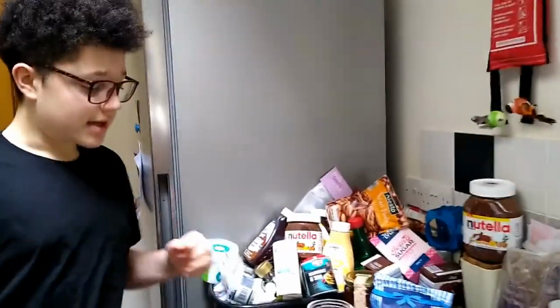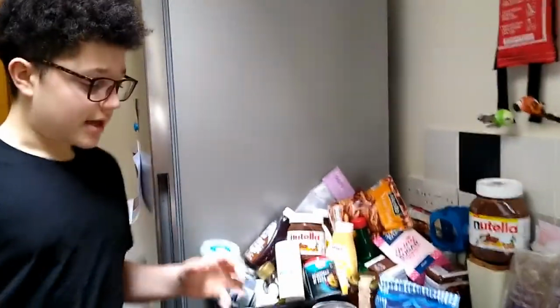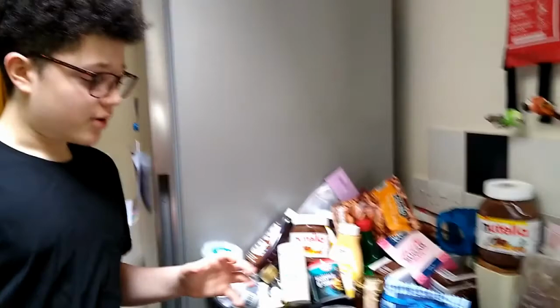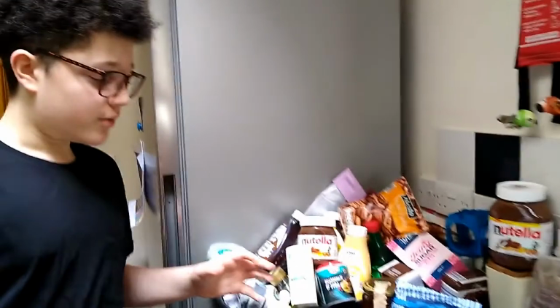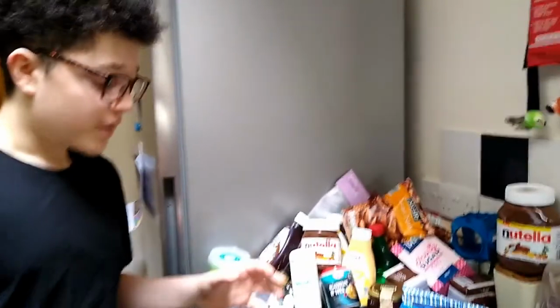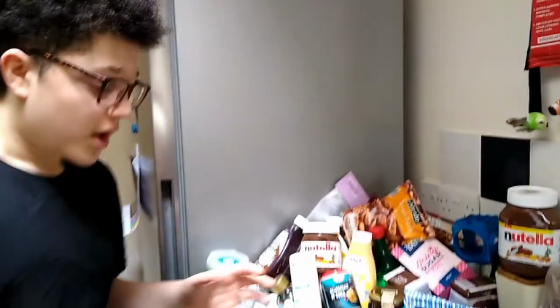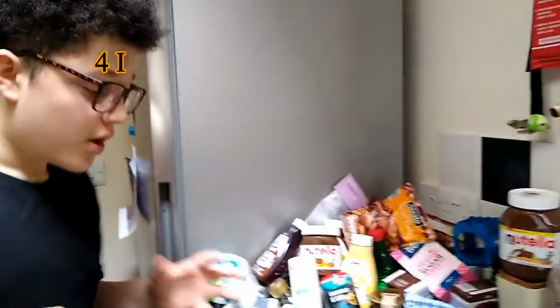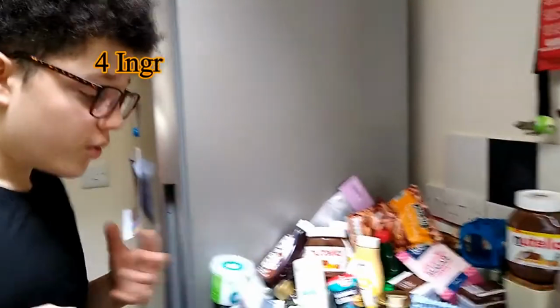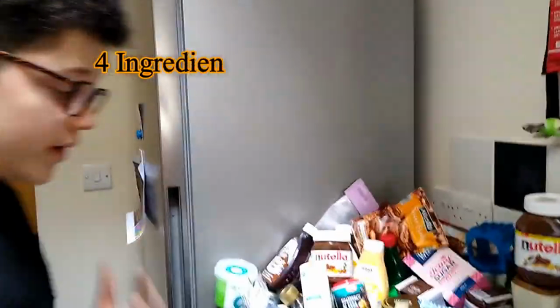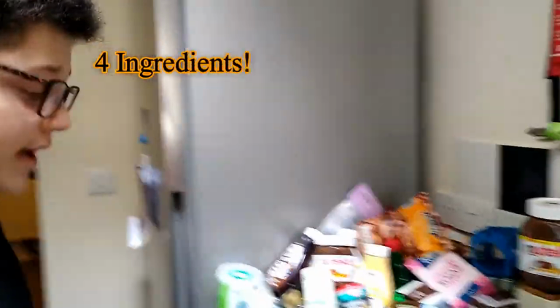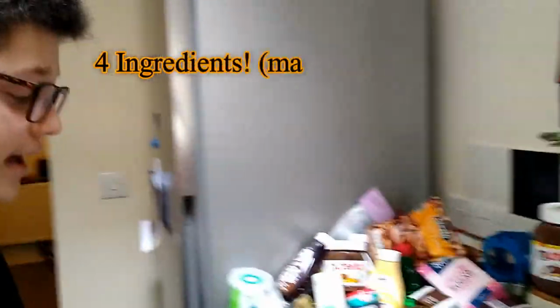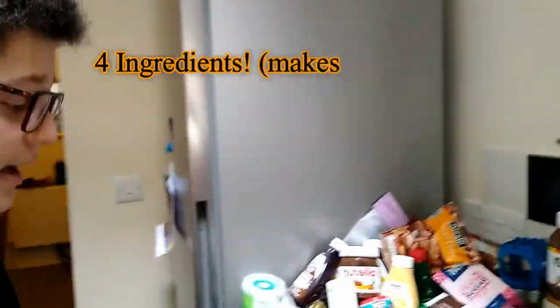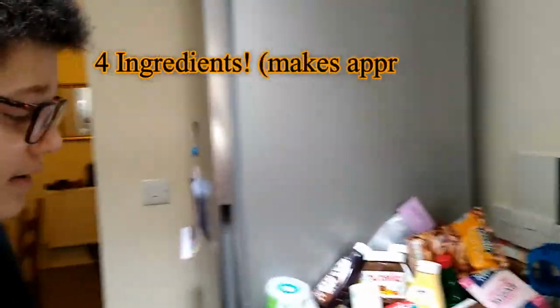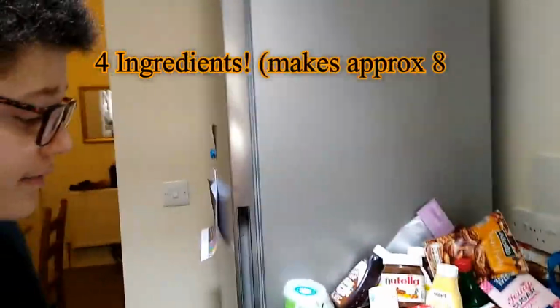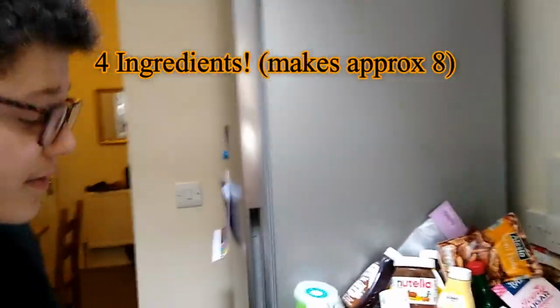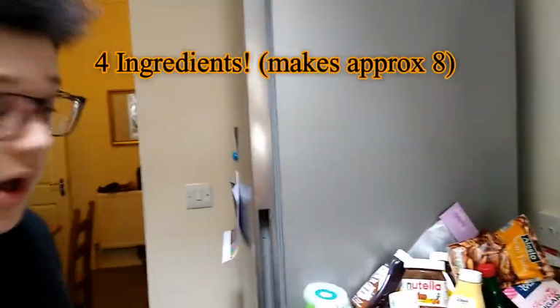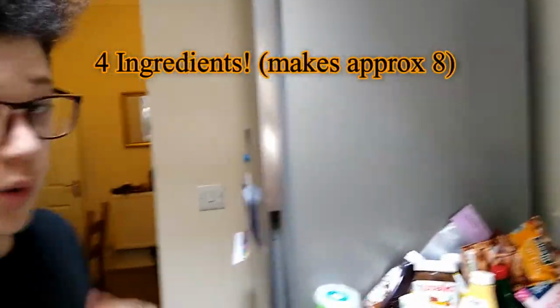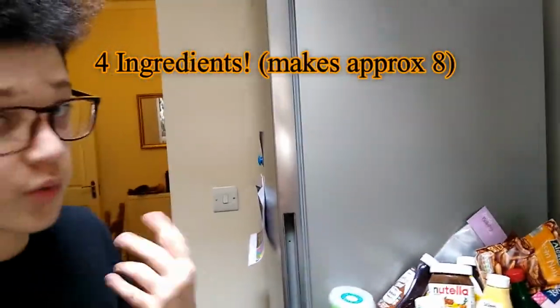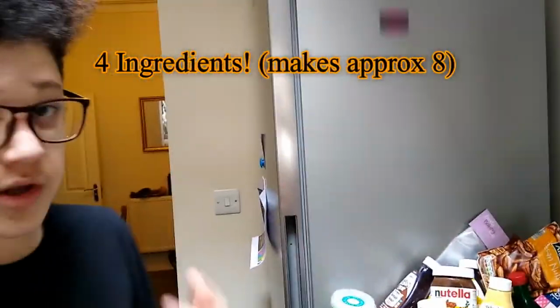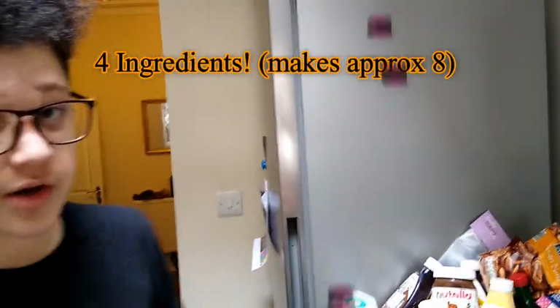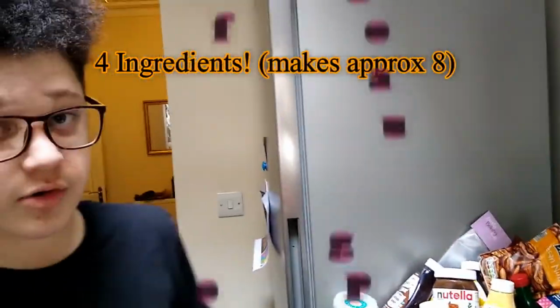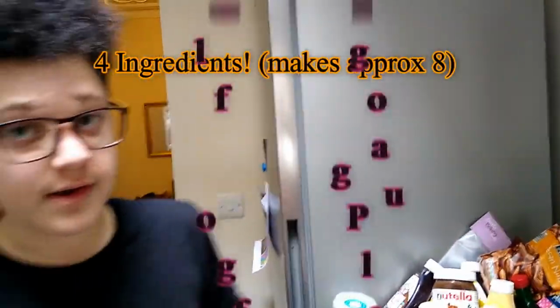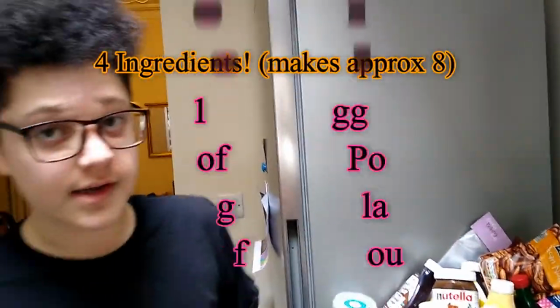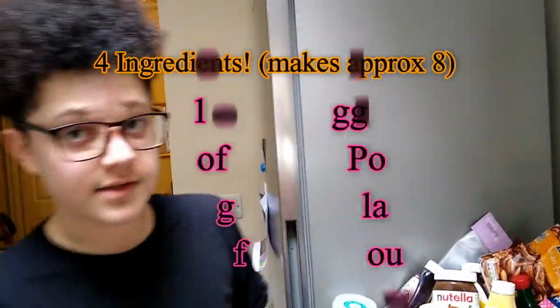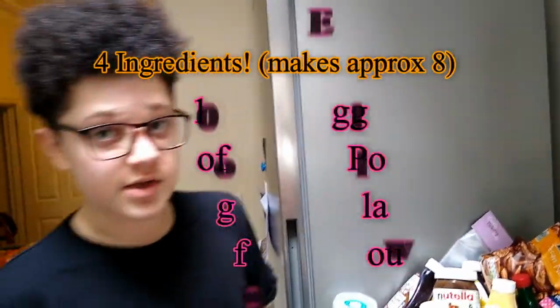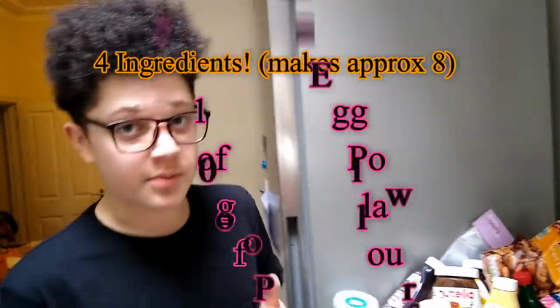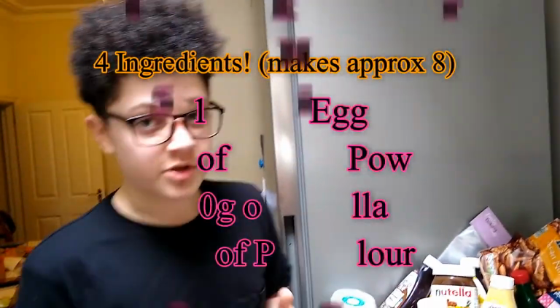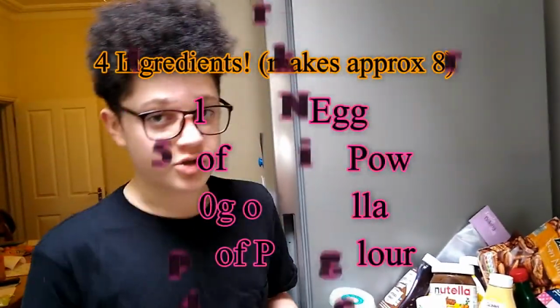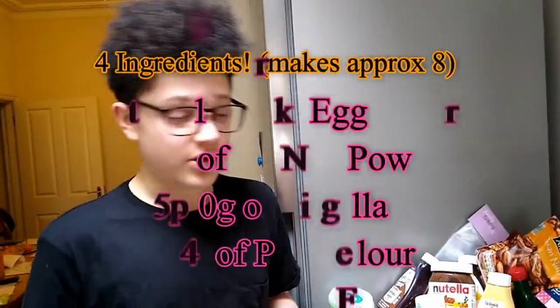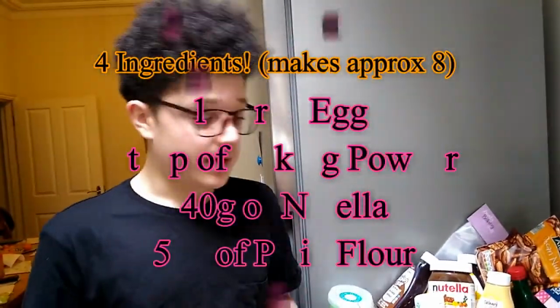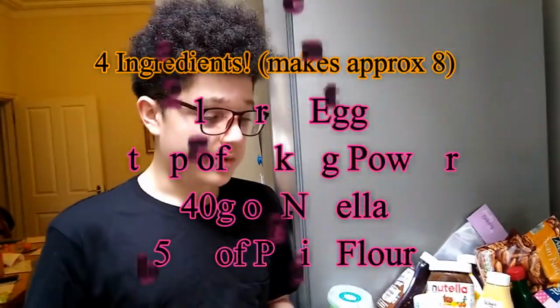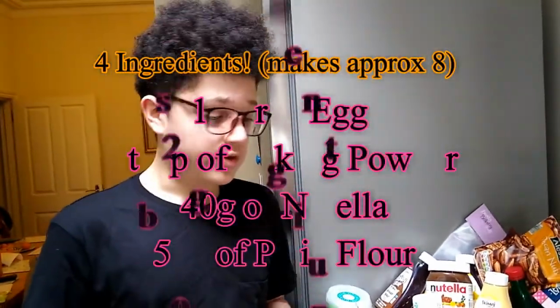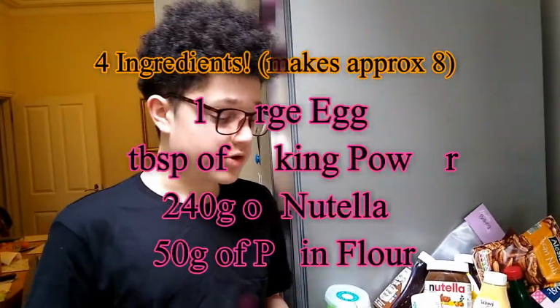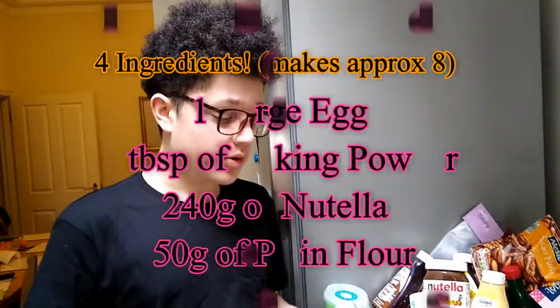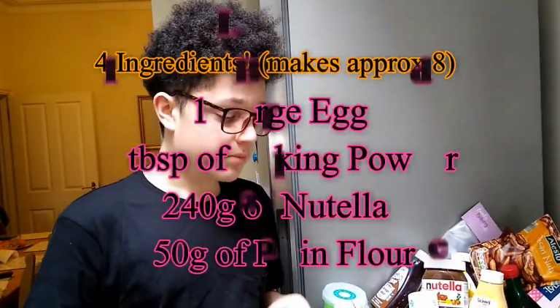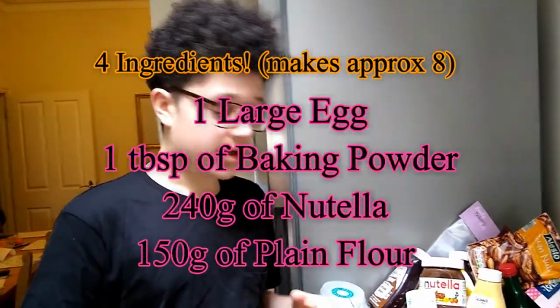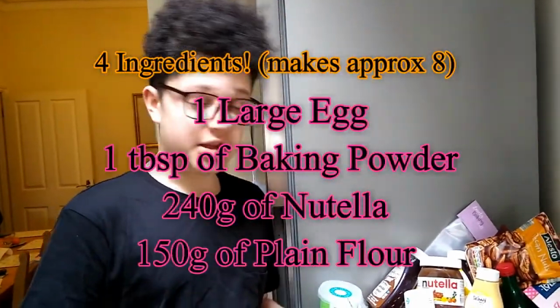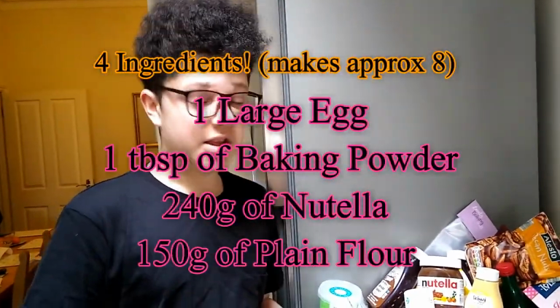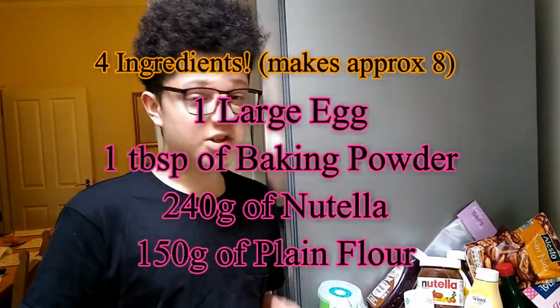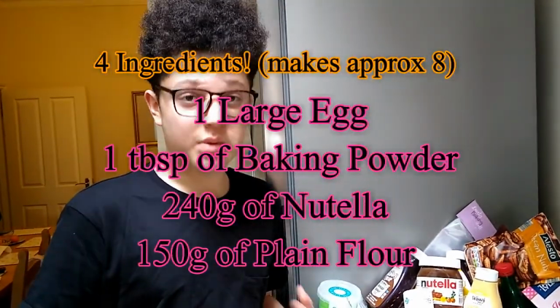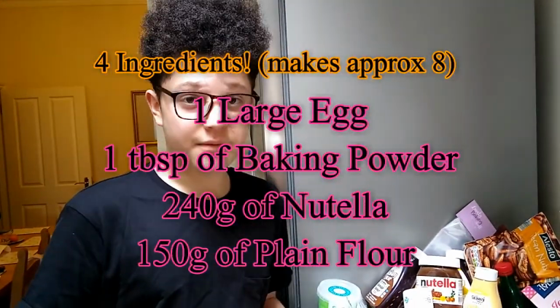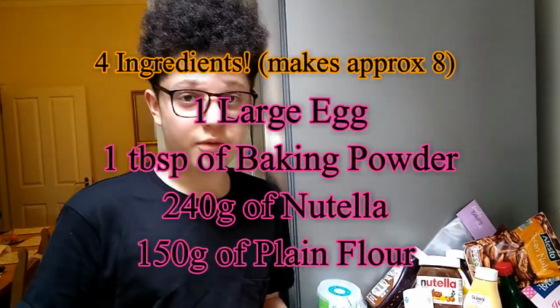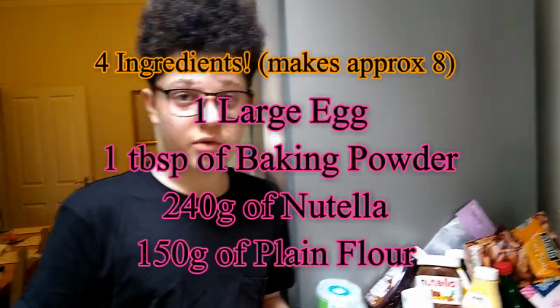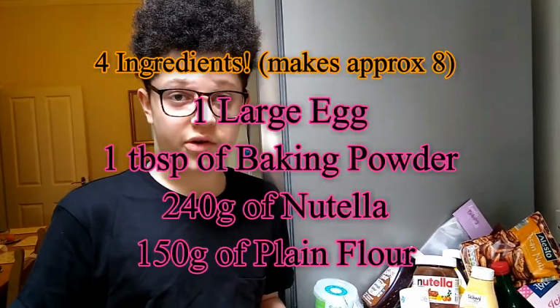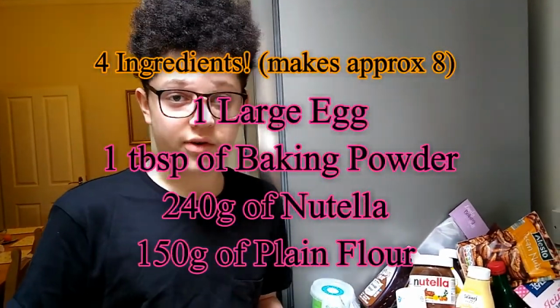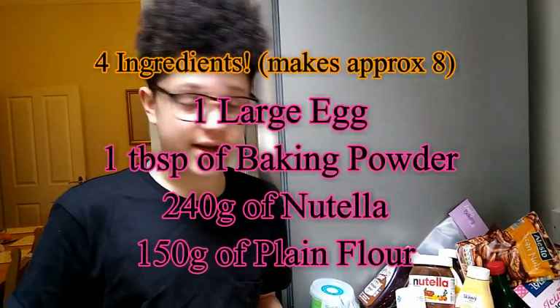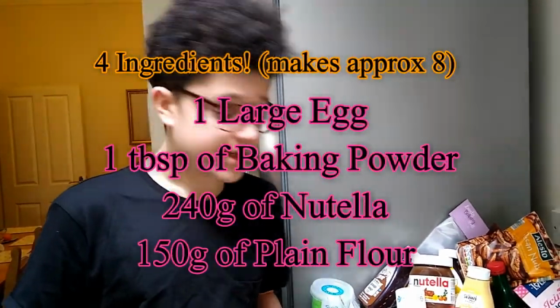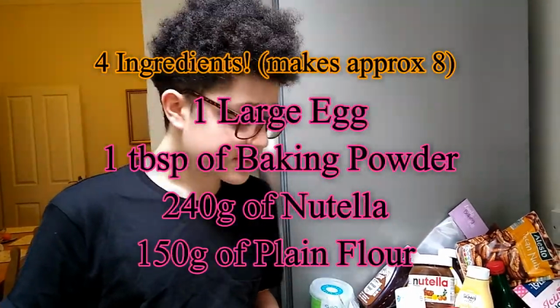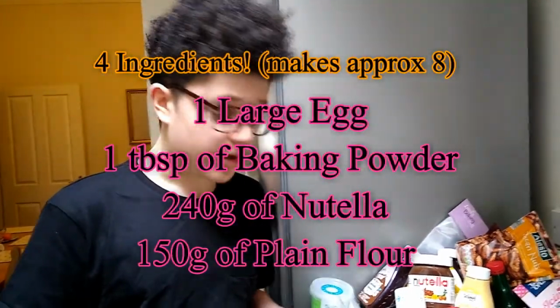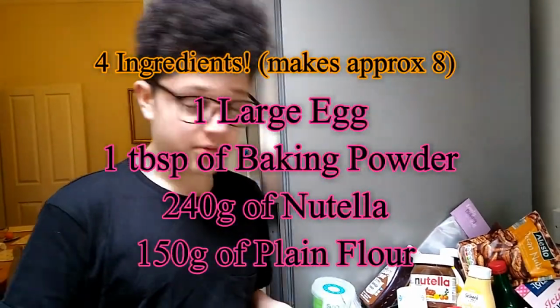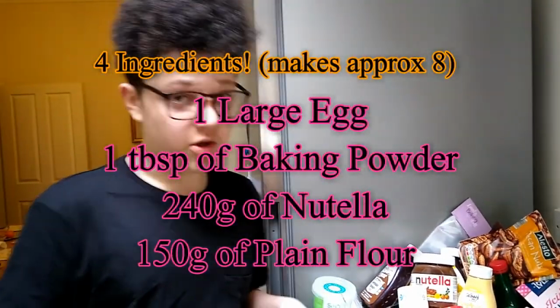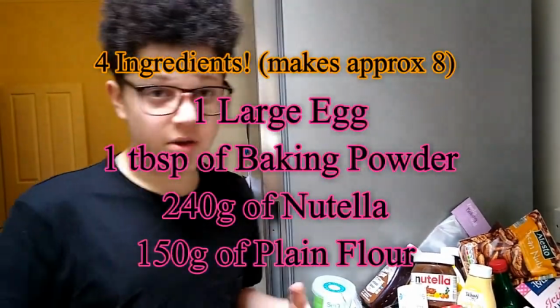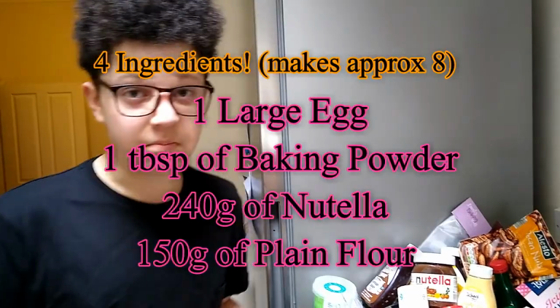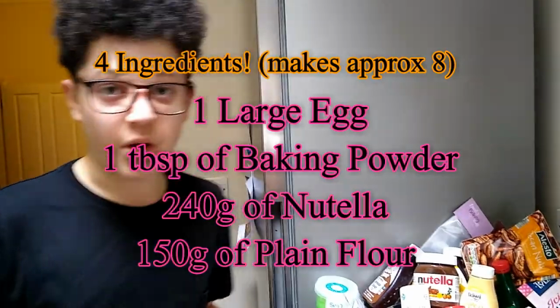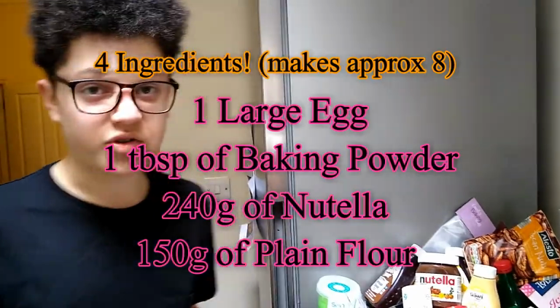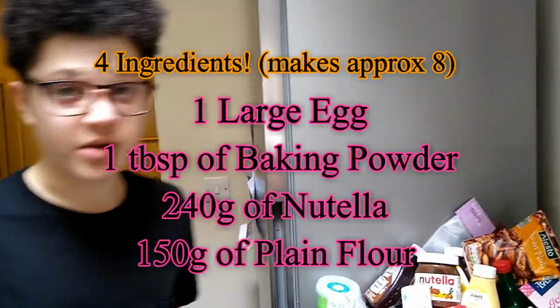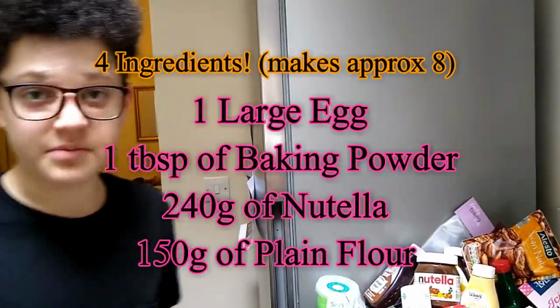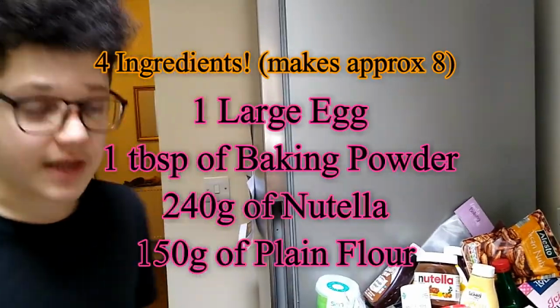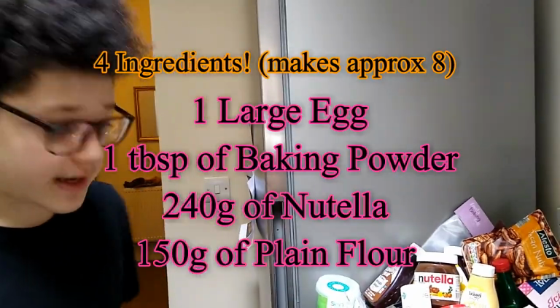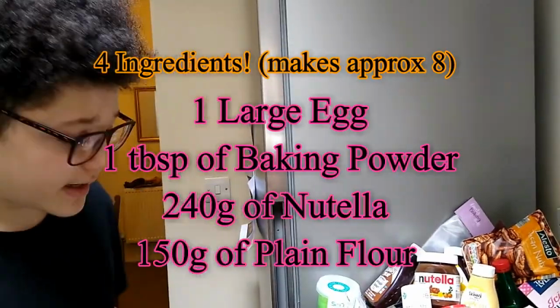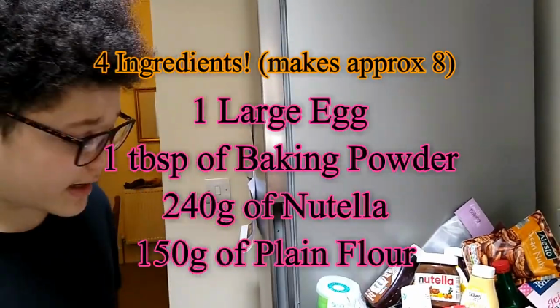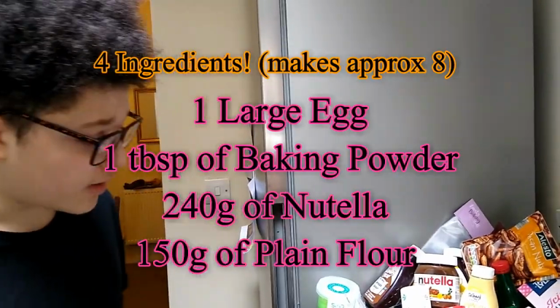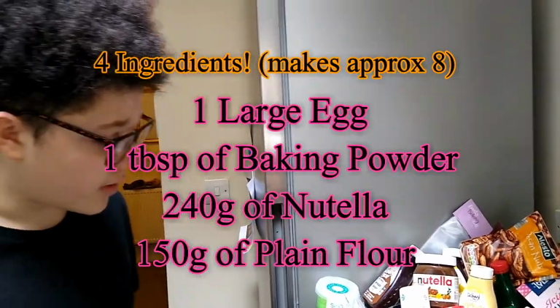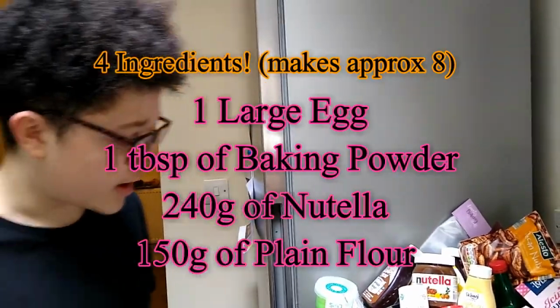We have all the ingredients up on the screen. There are only four ingredients but I'm going to botch up saying them anyway.